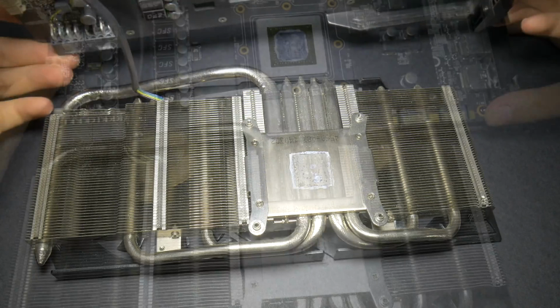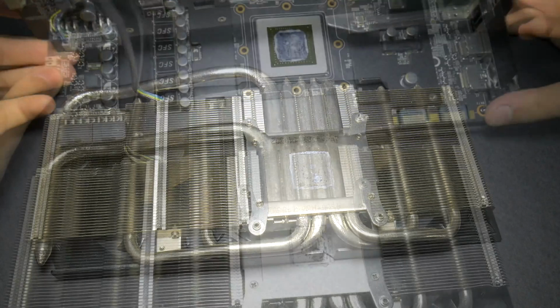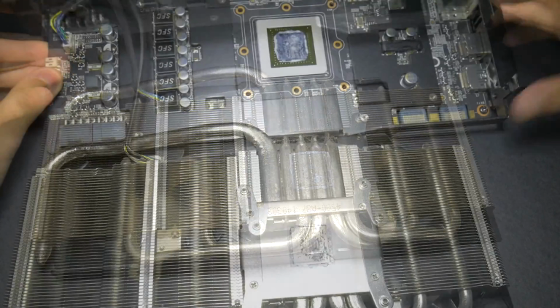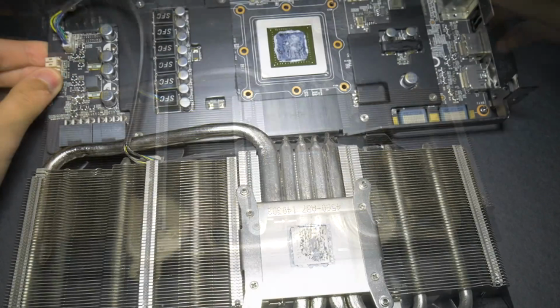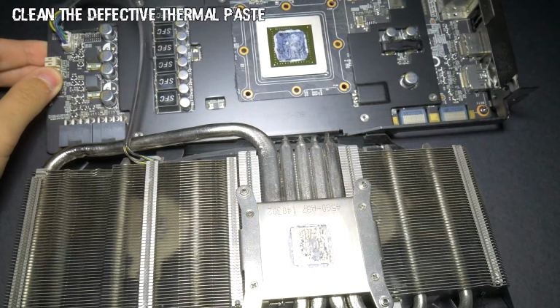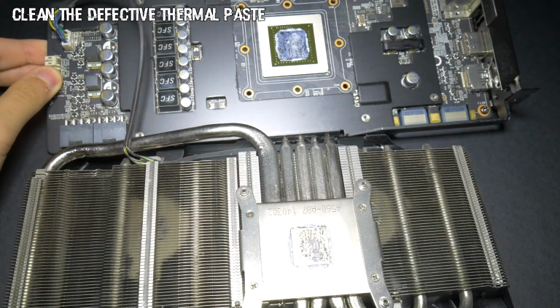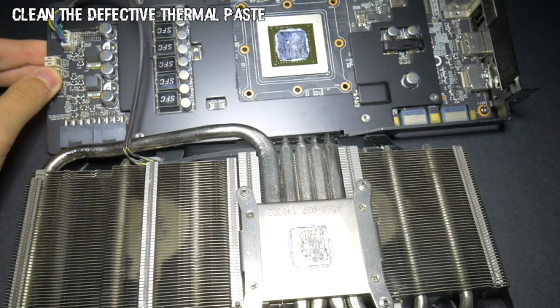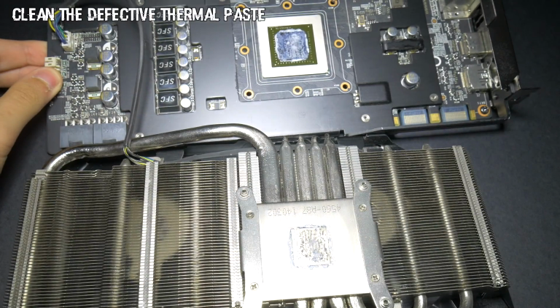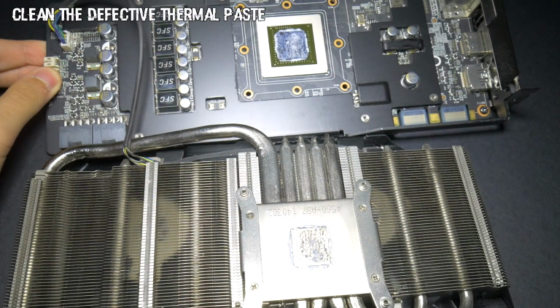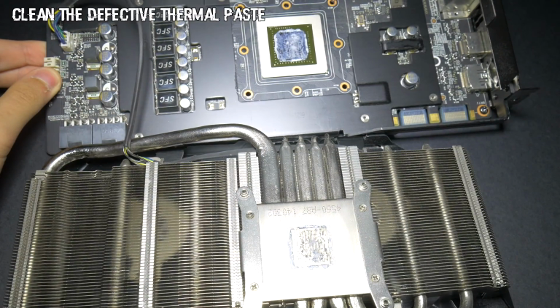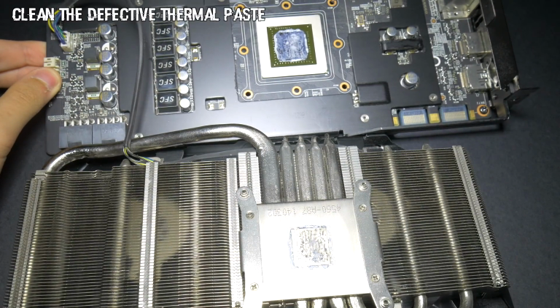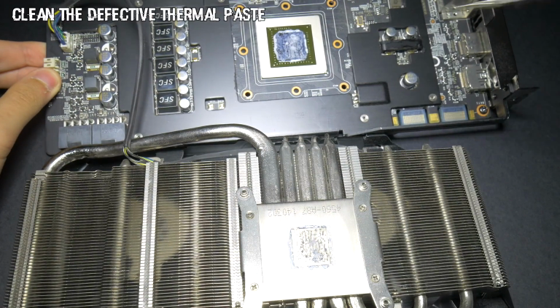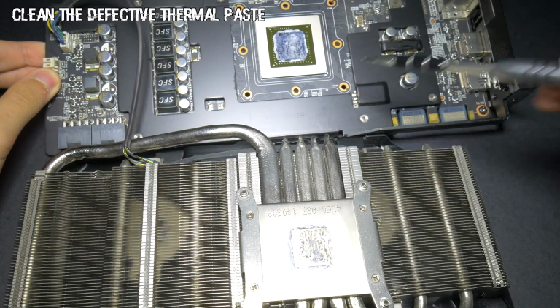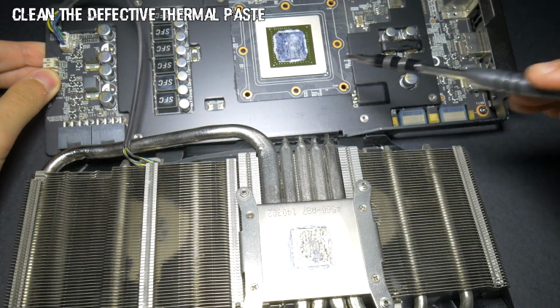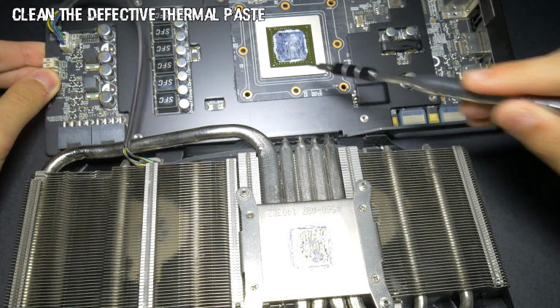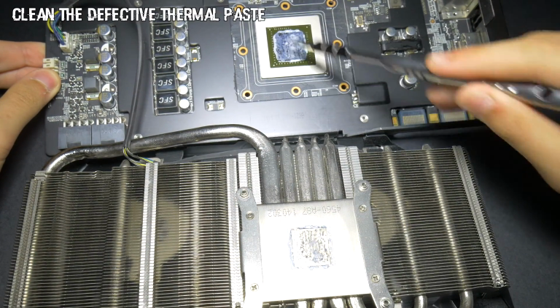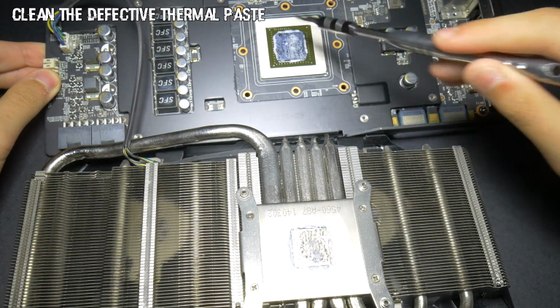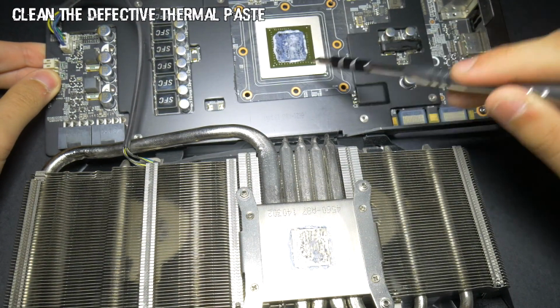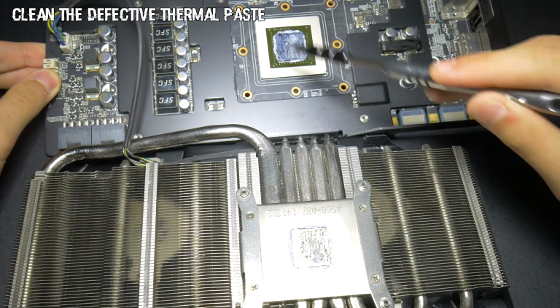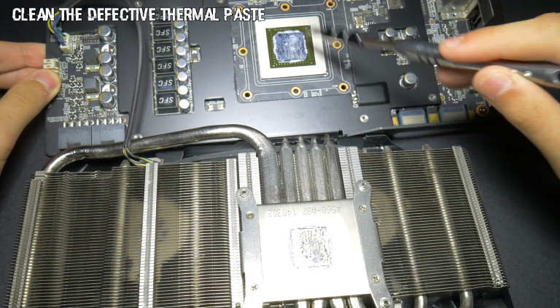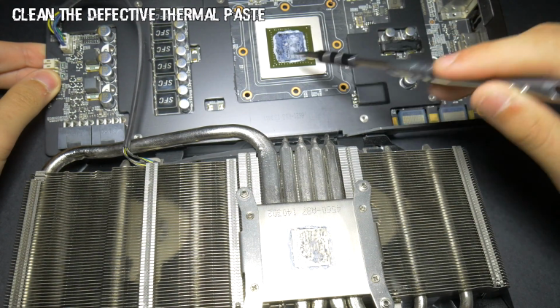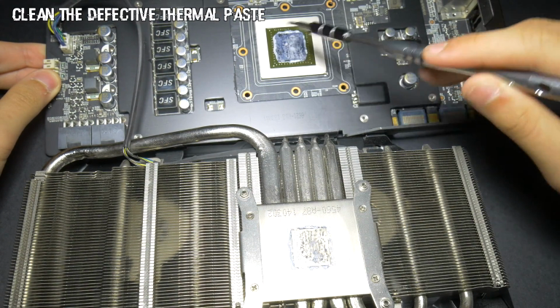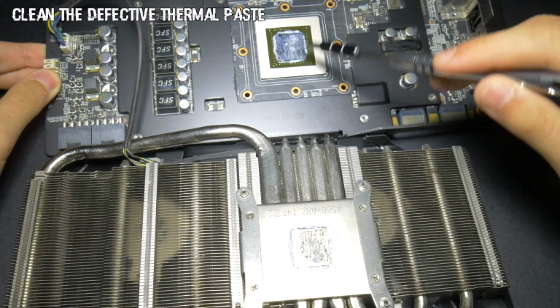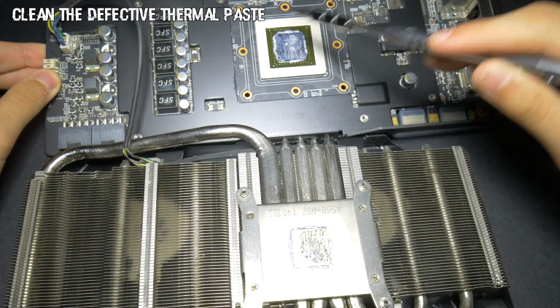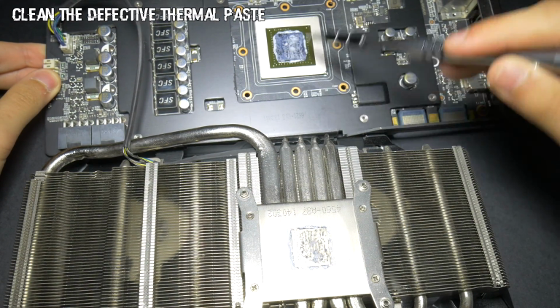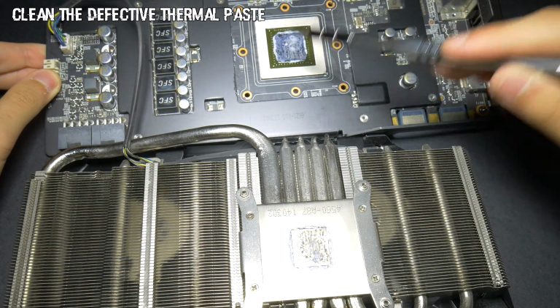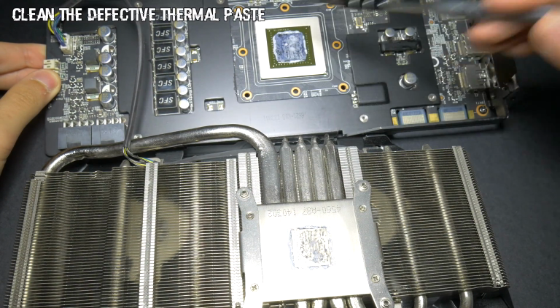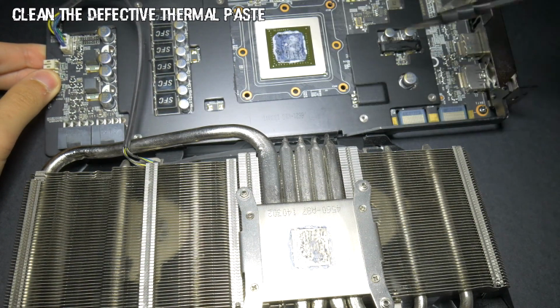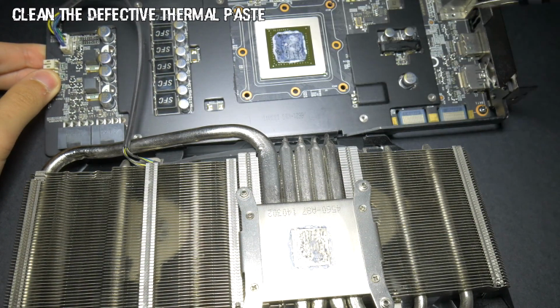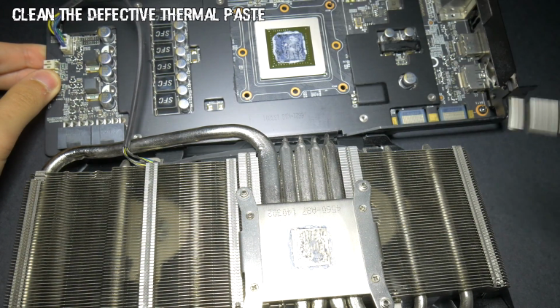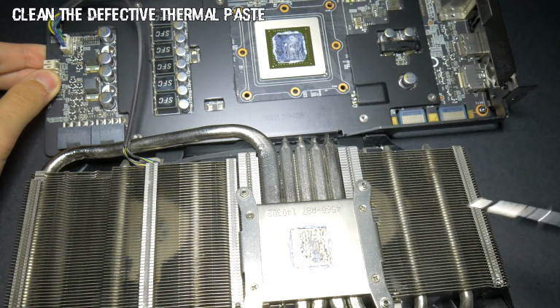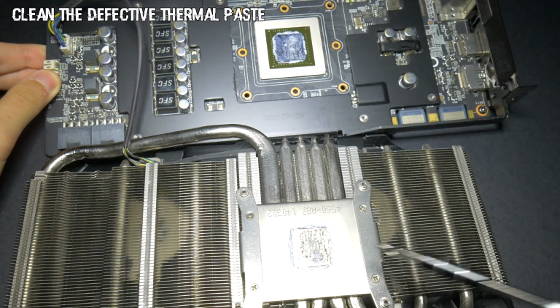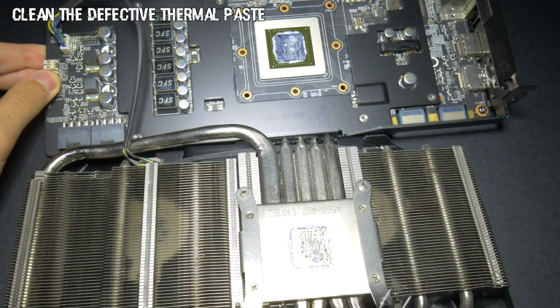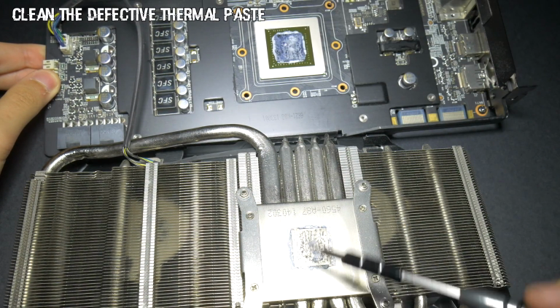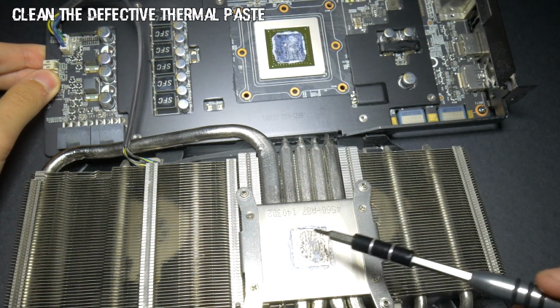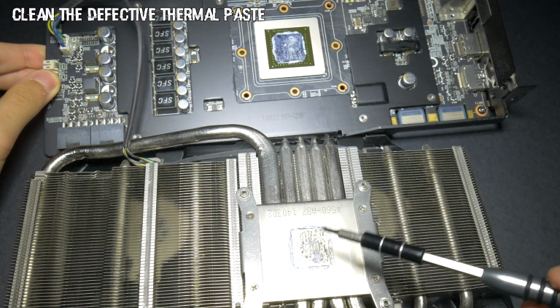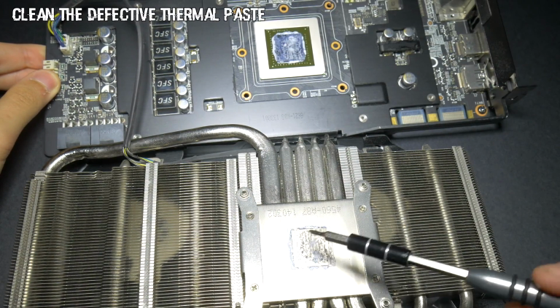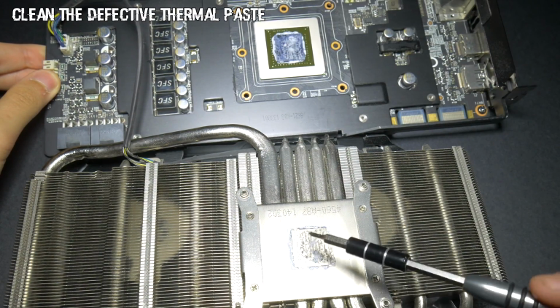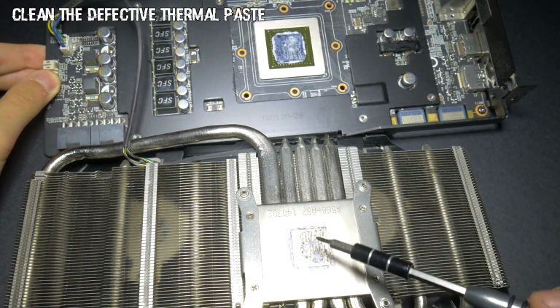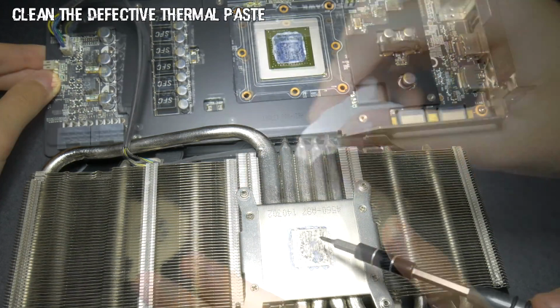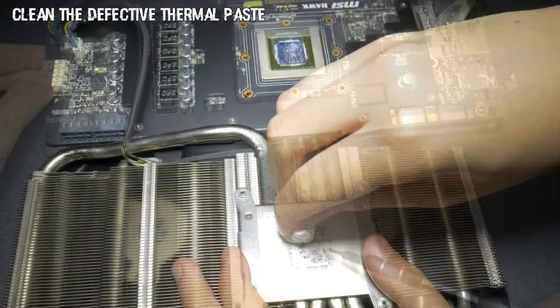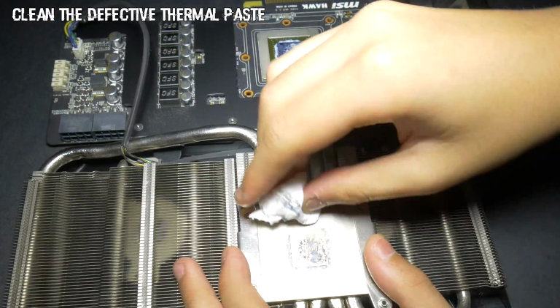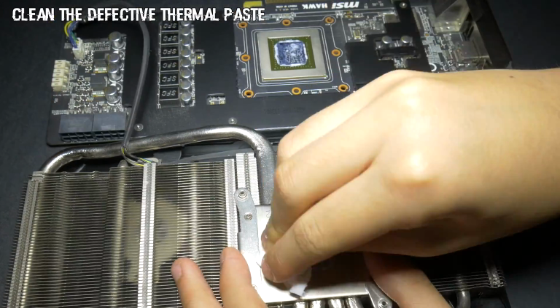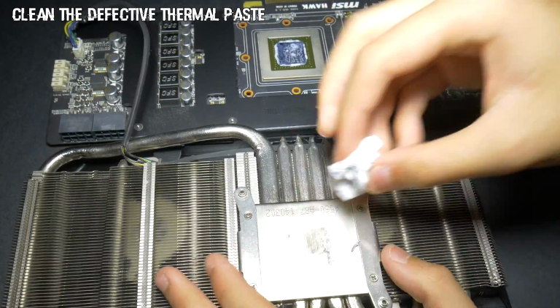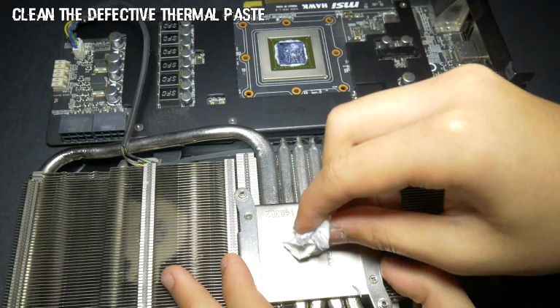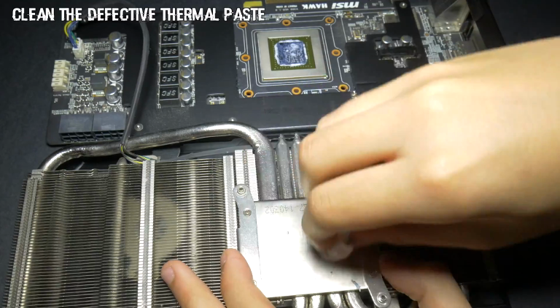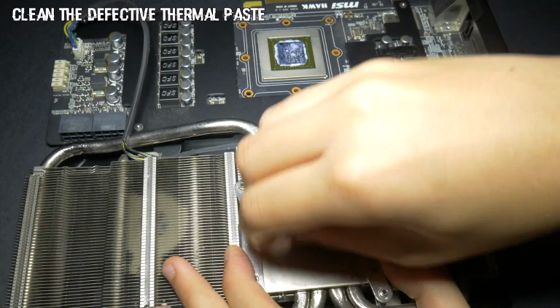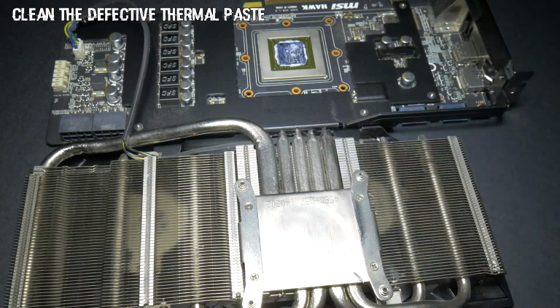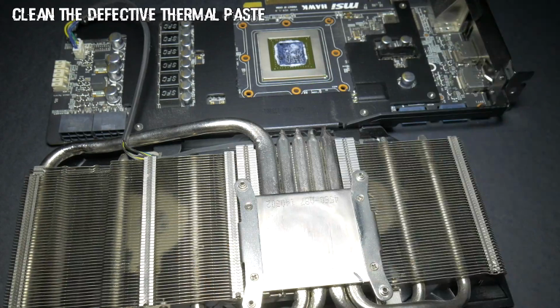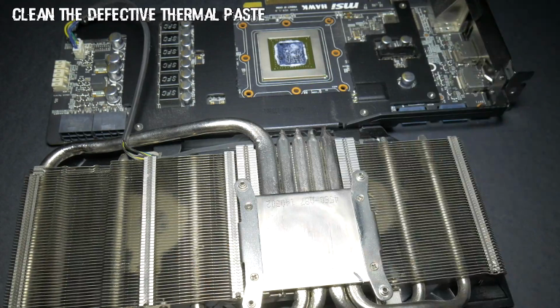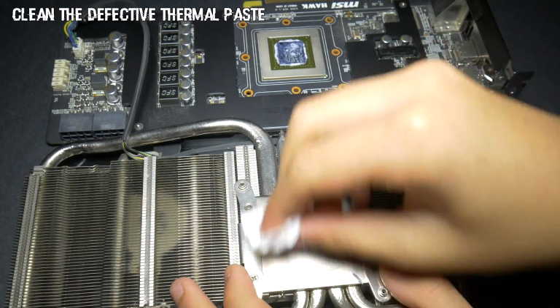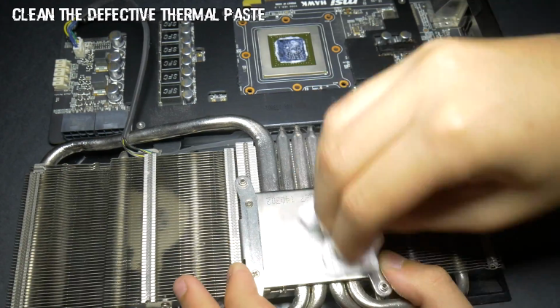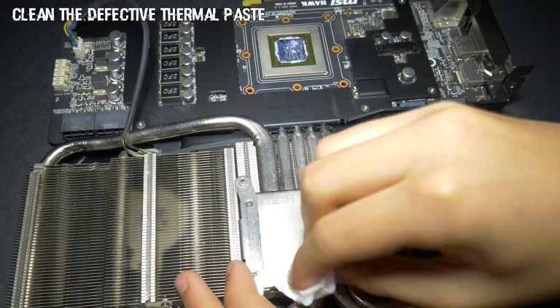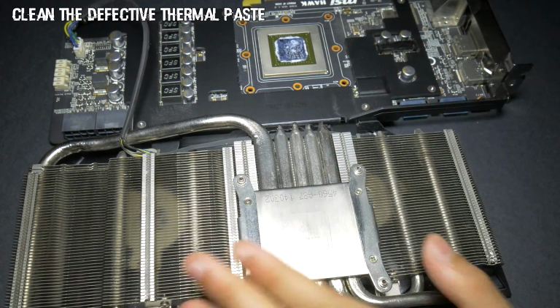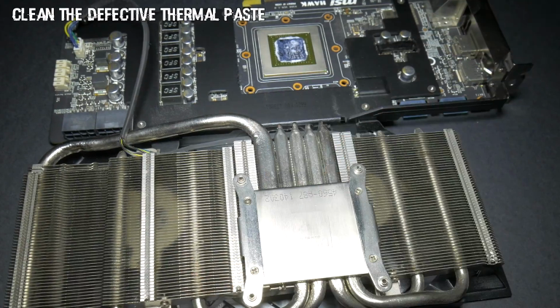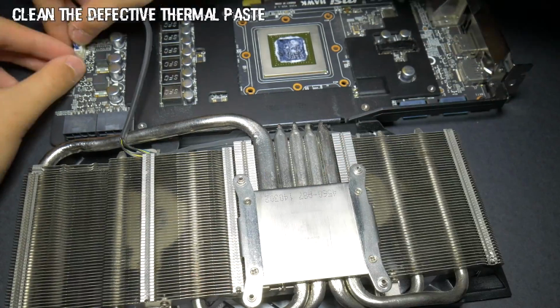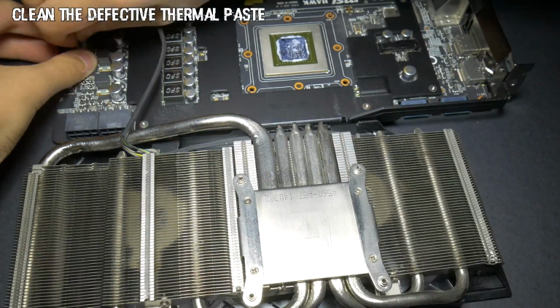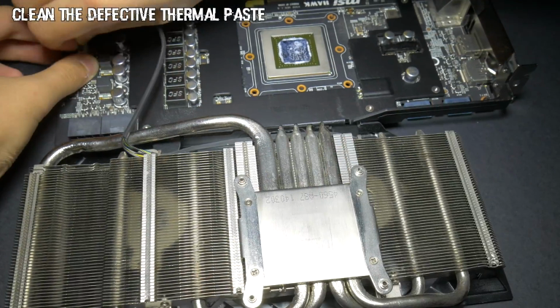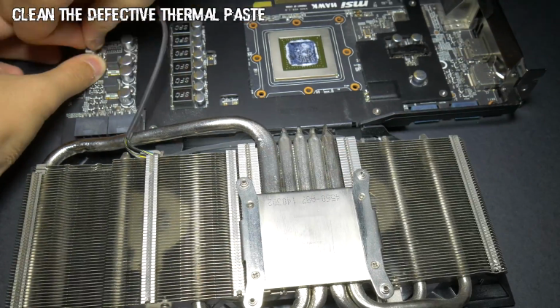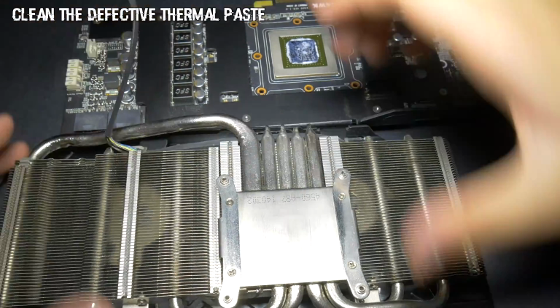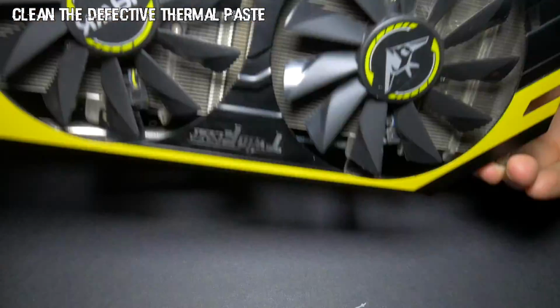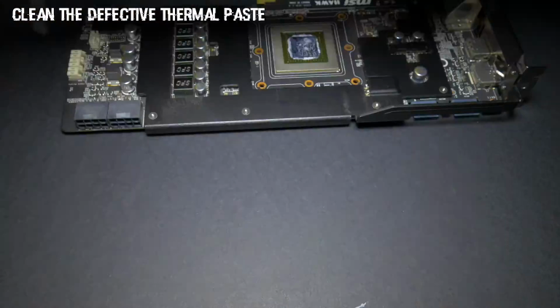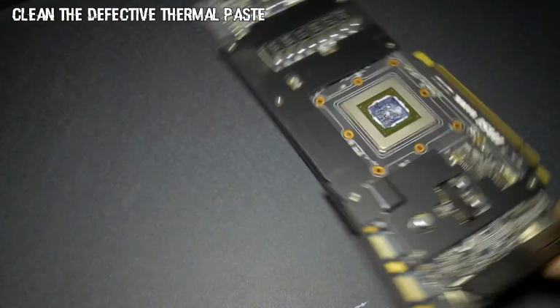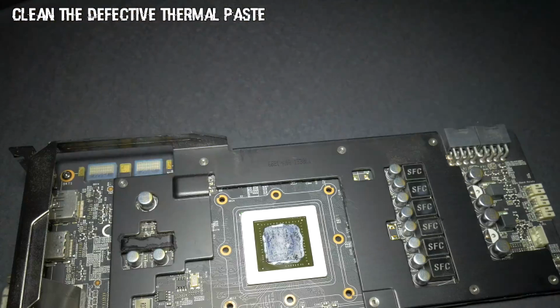As you can see, the thermal paste is not making good contact between the die and the heatpipes. Now just wipe out the old paste with a tissue.